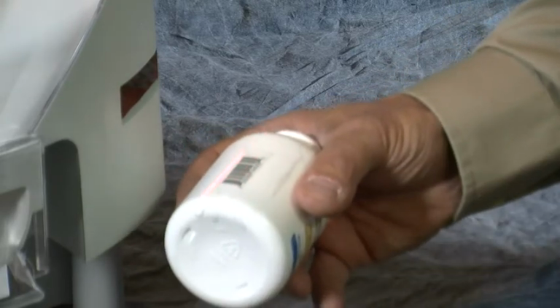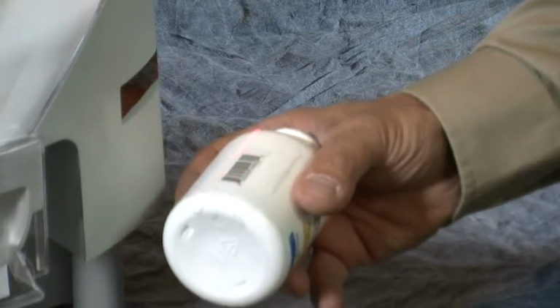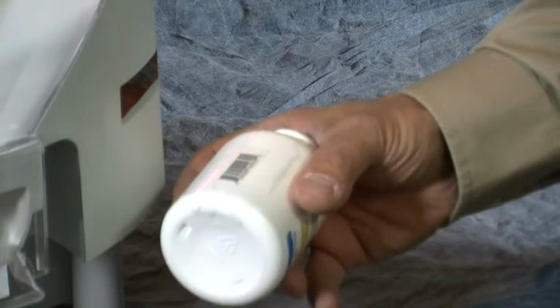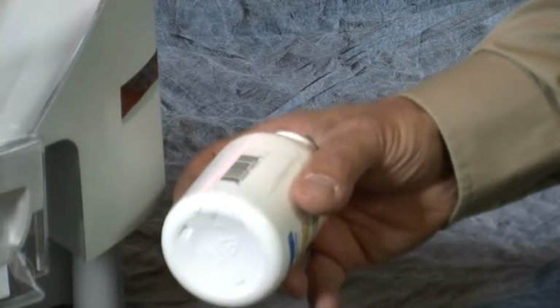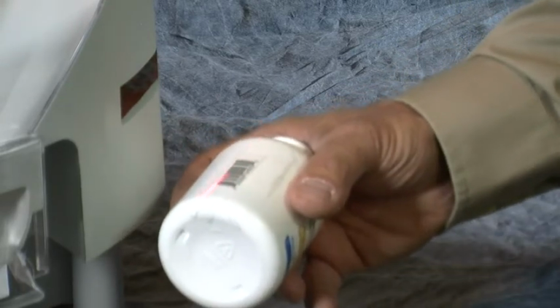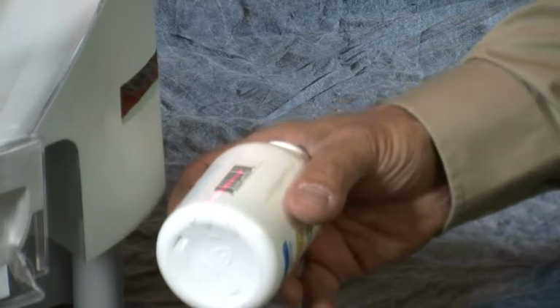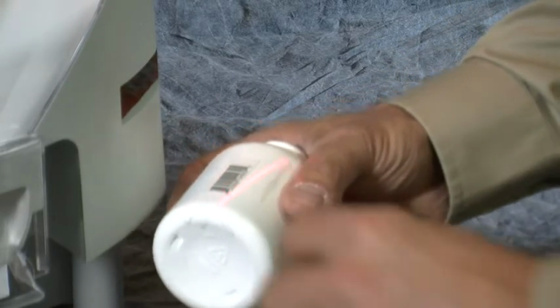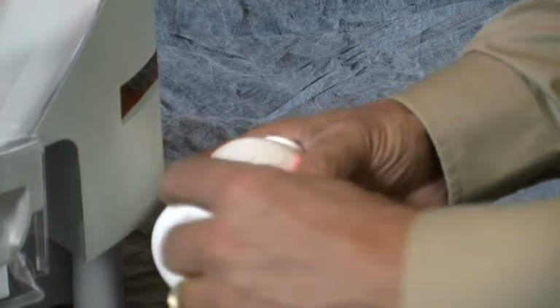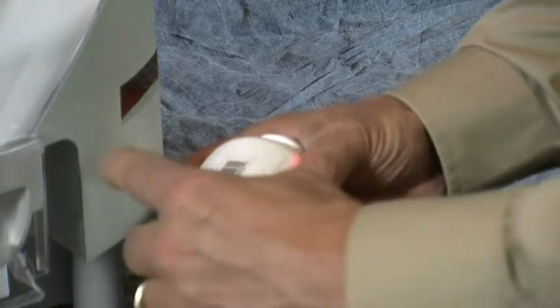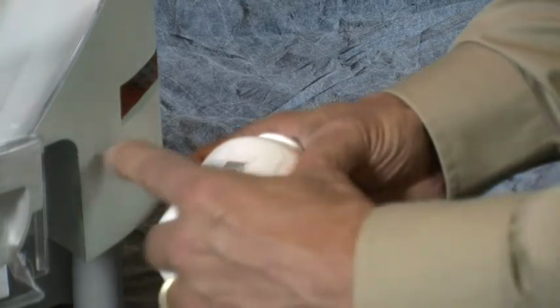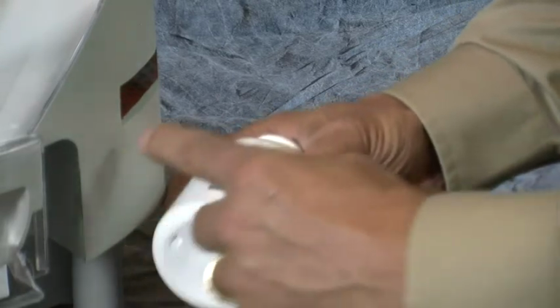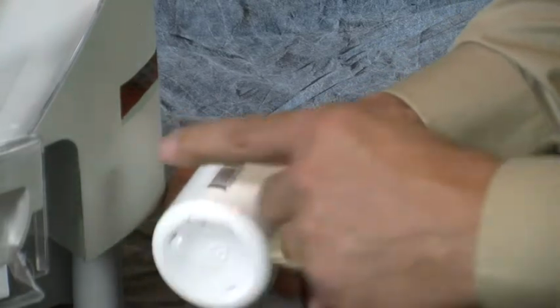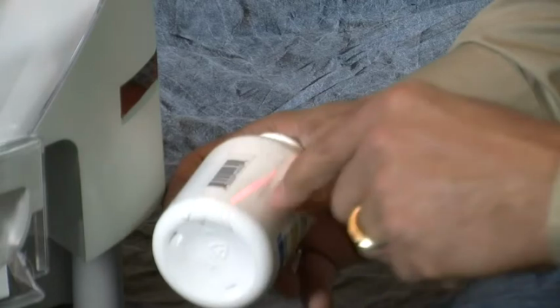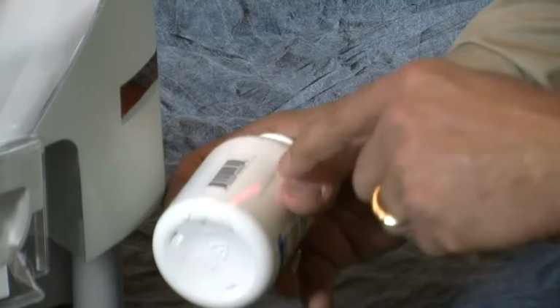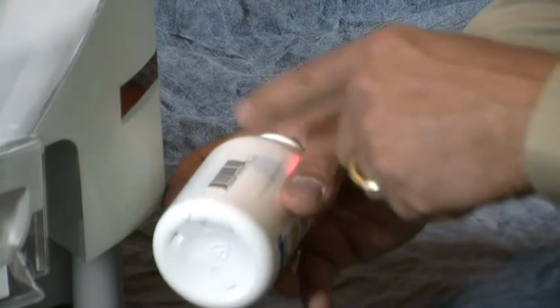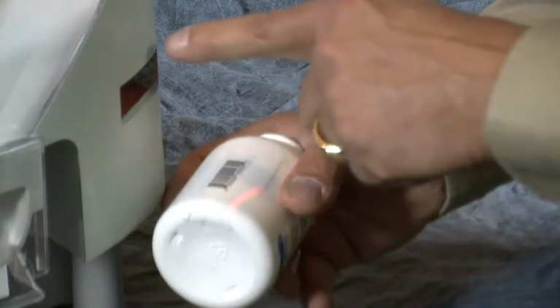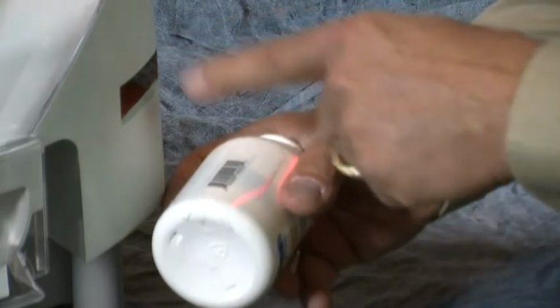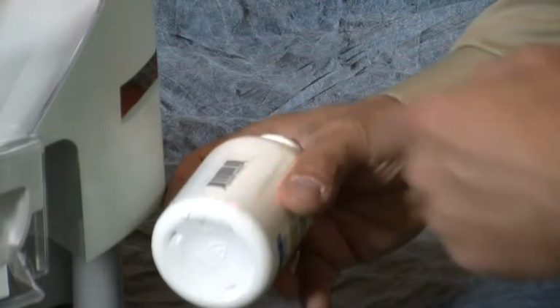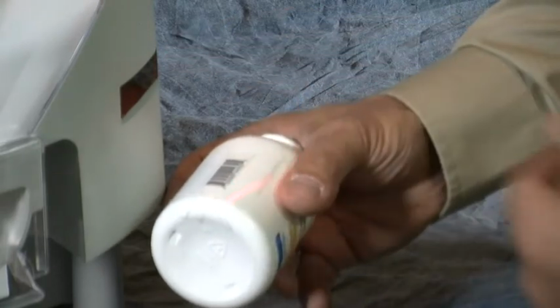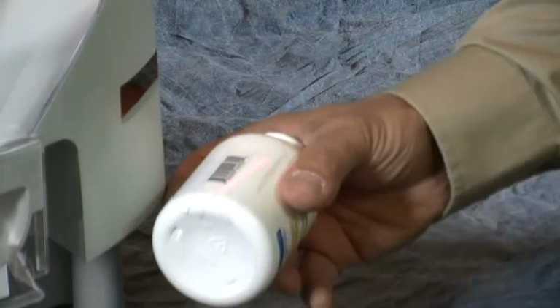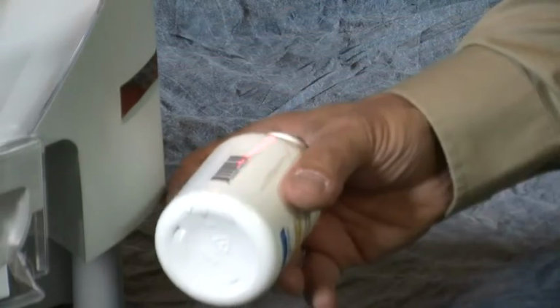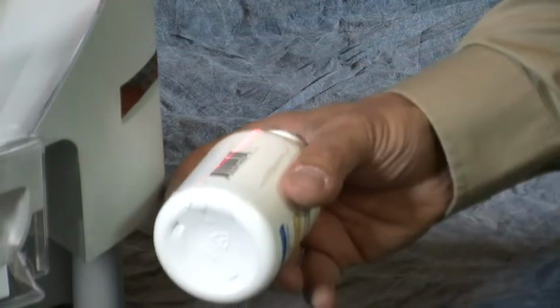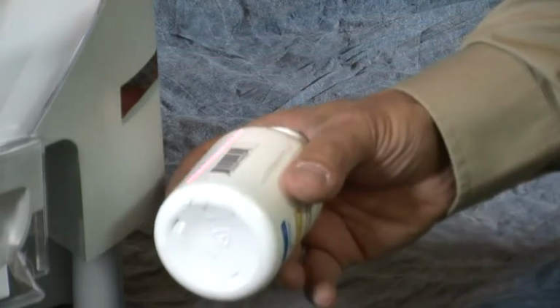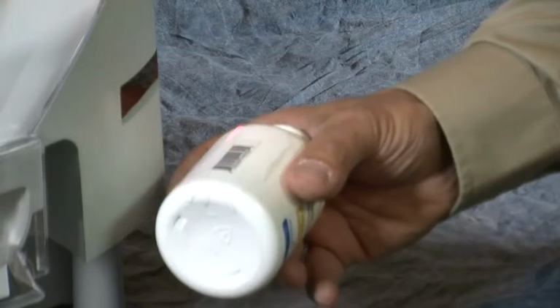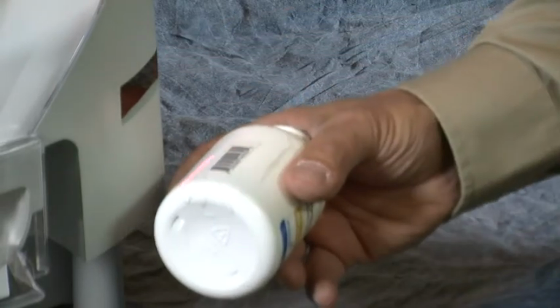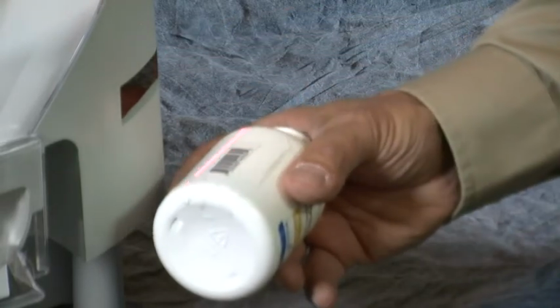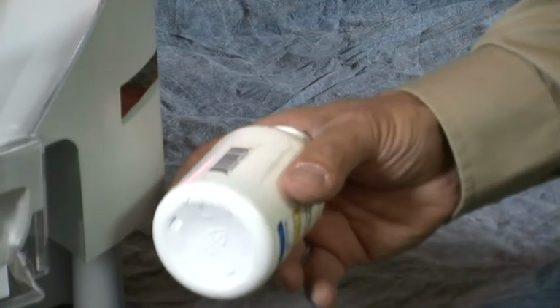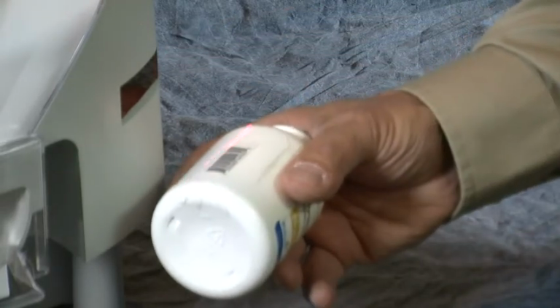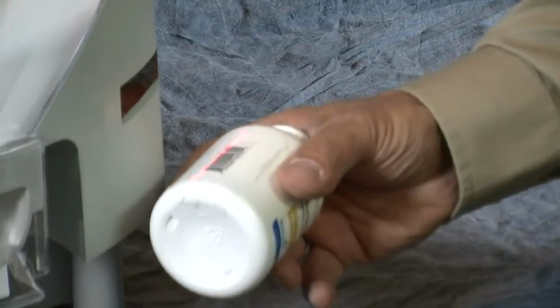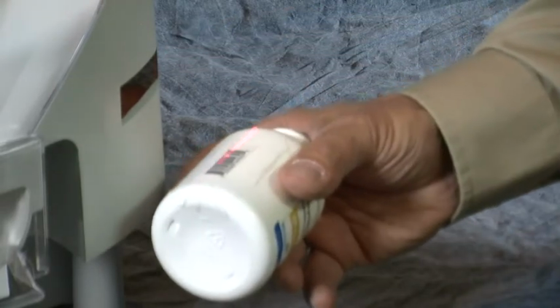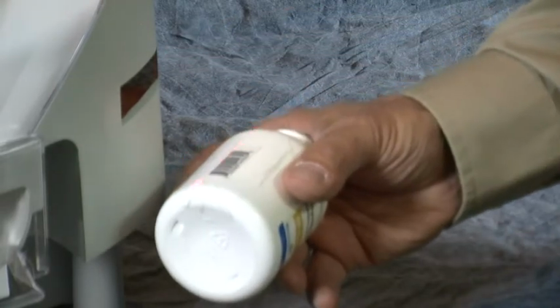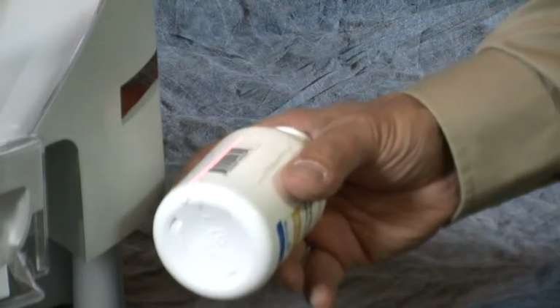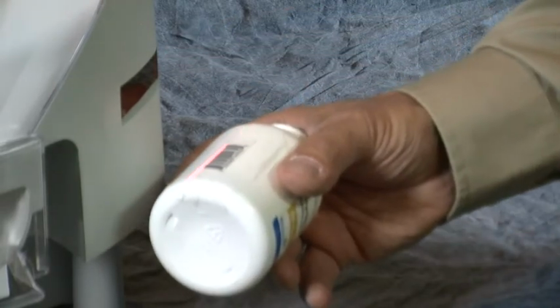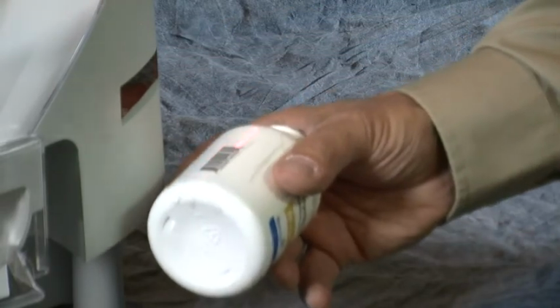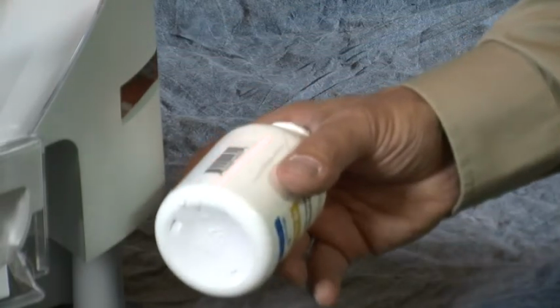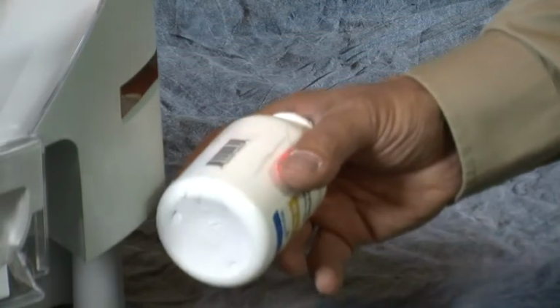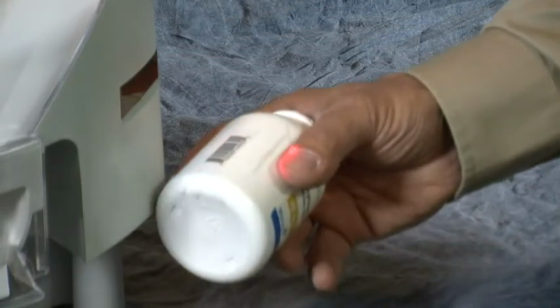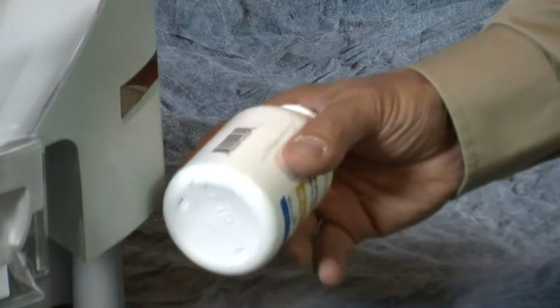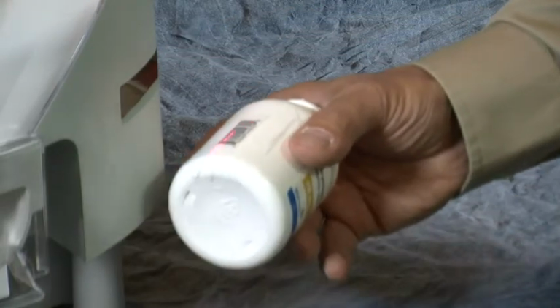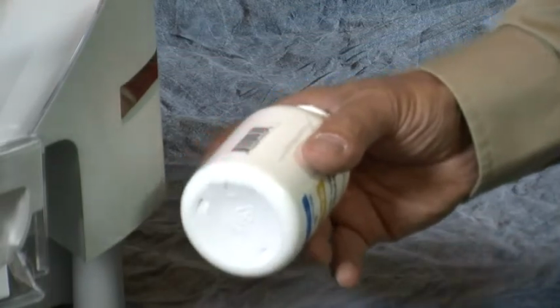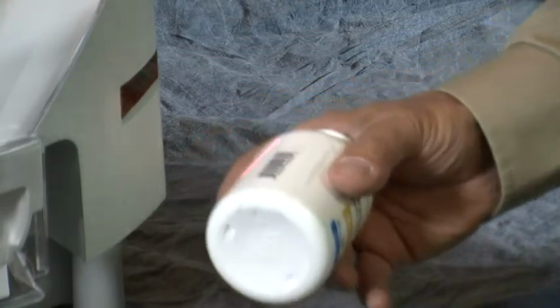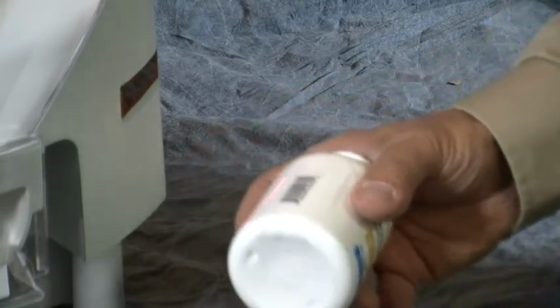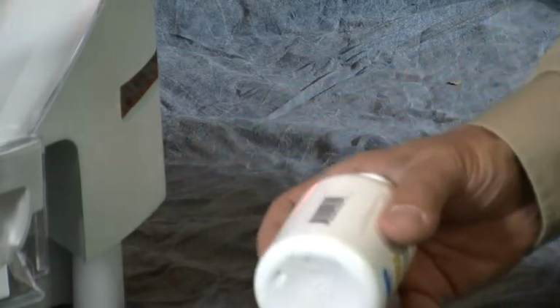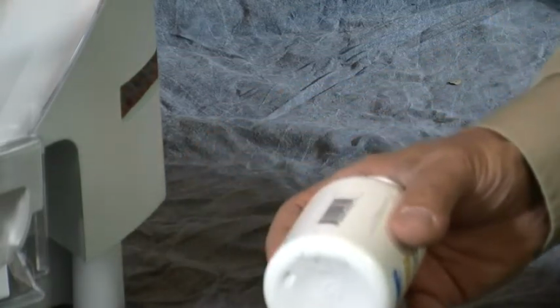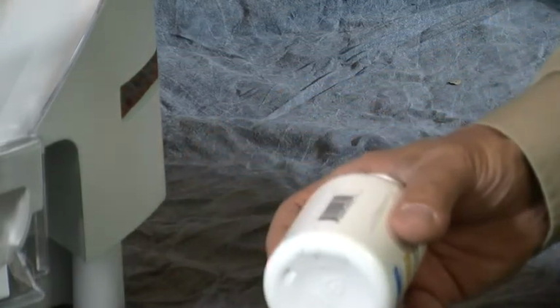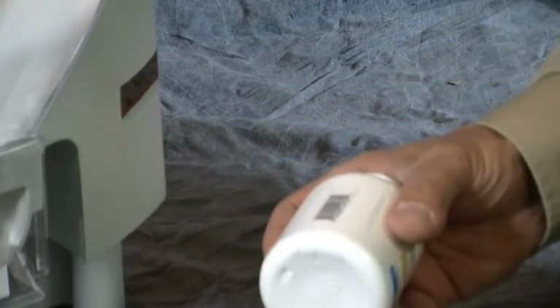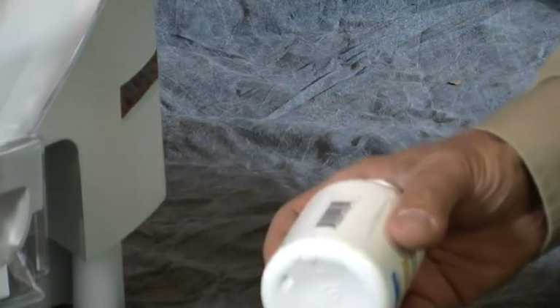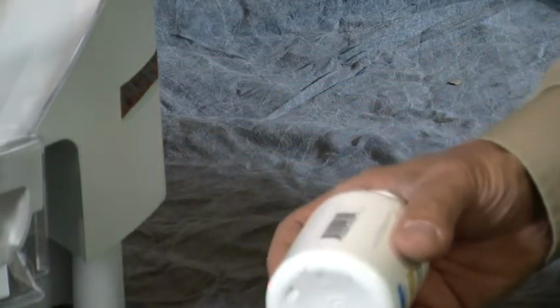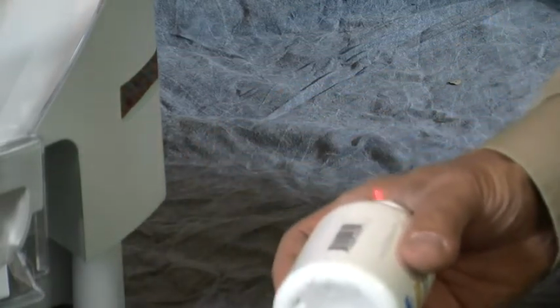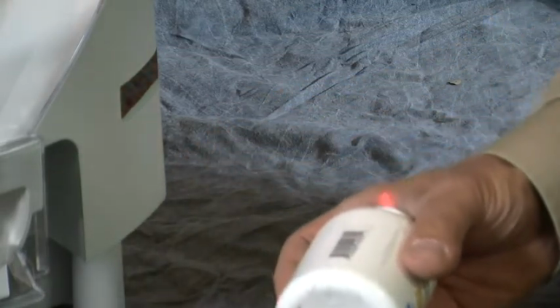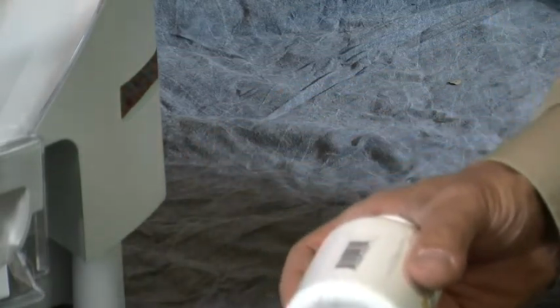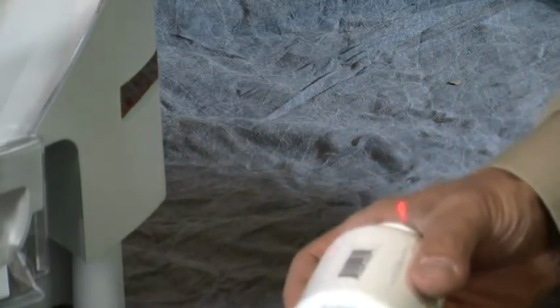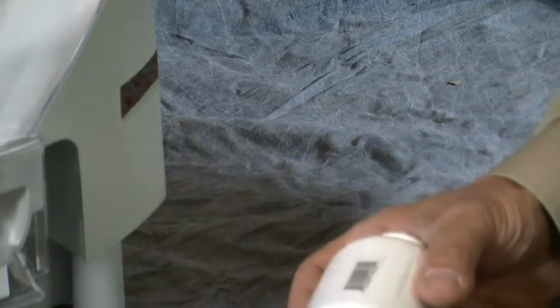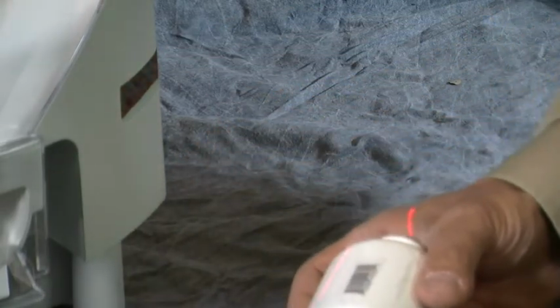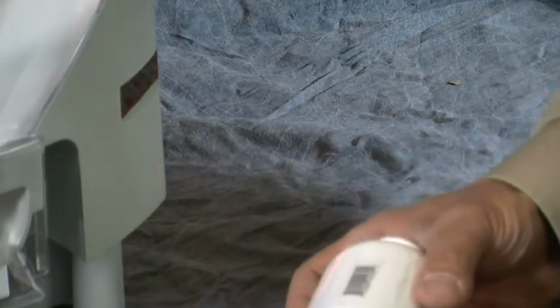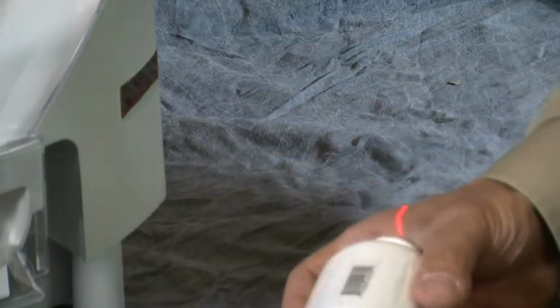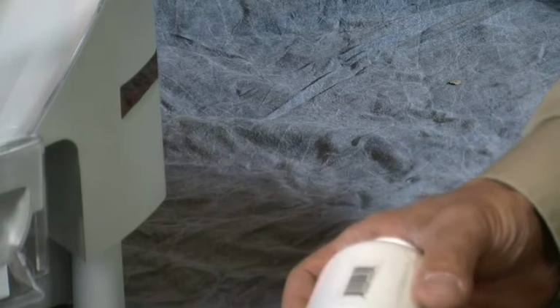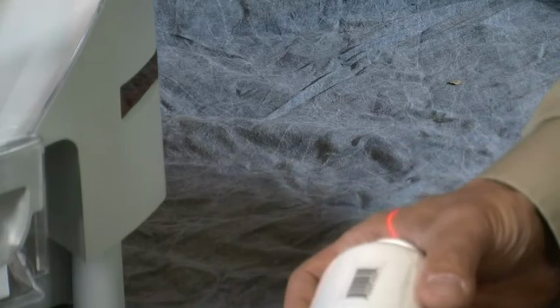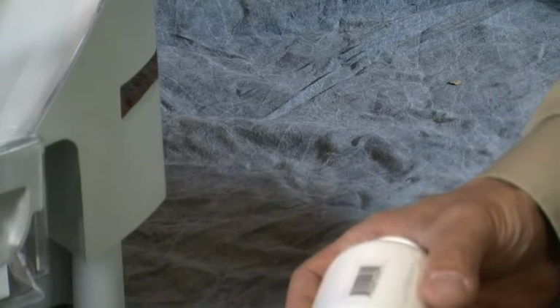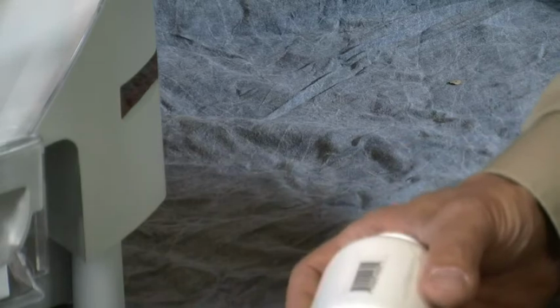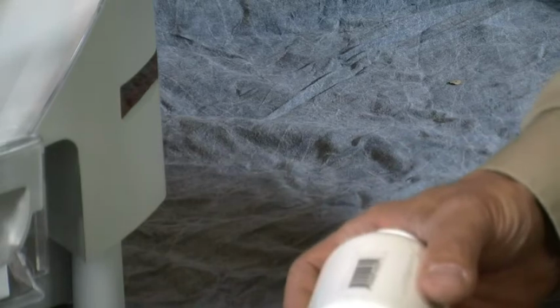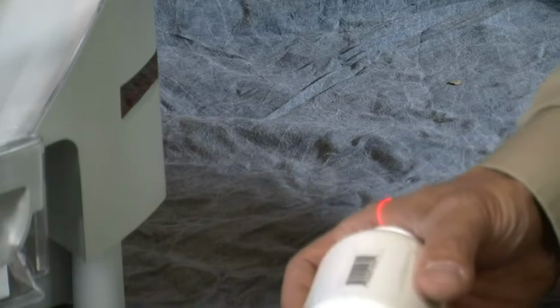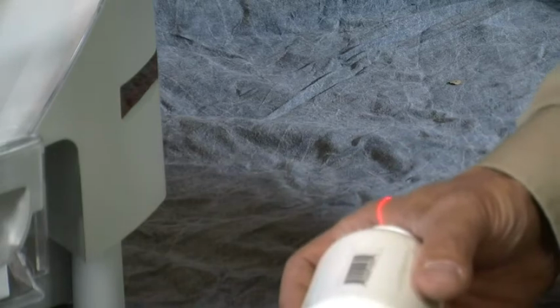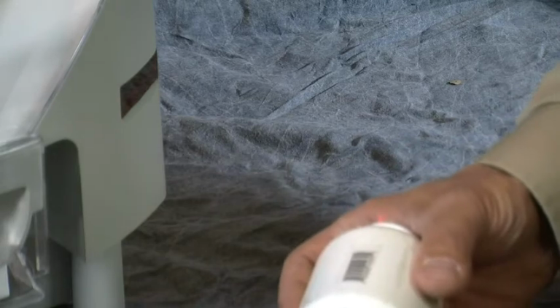It should be approximately three to four inches away from the scanner. Unless it's an extremely large barcode, you might need to move it back a little bit further.